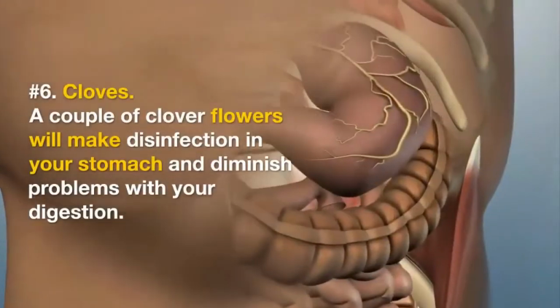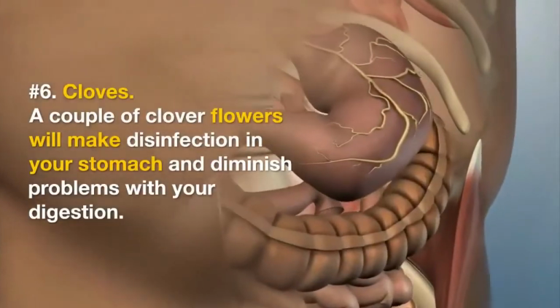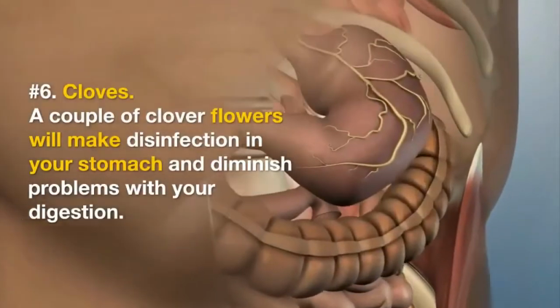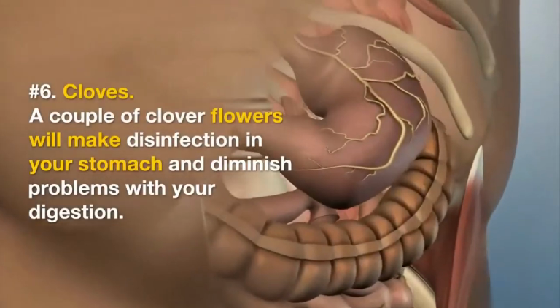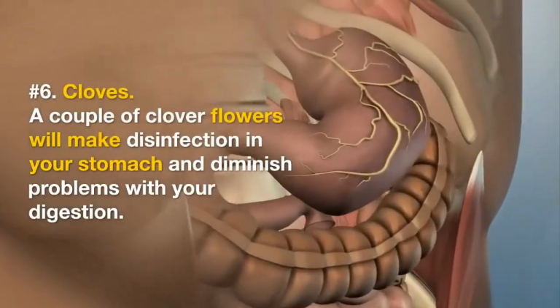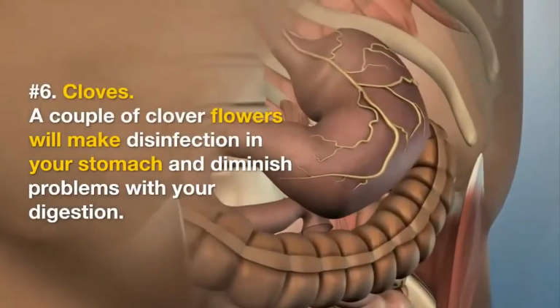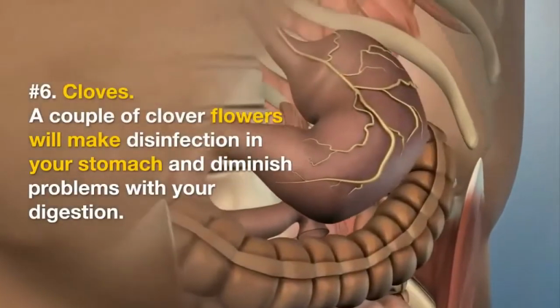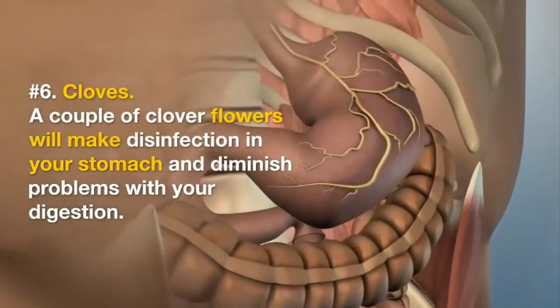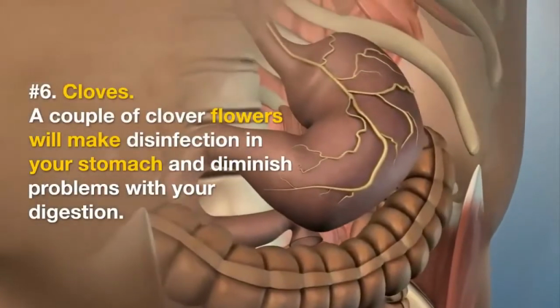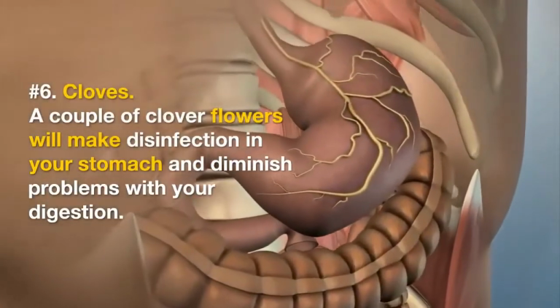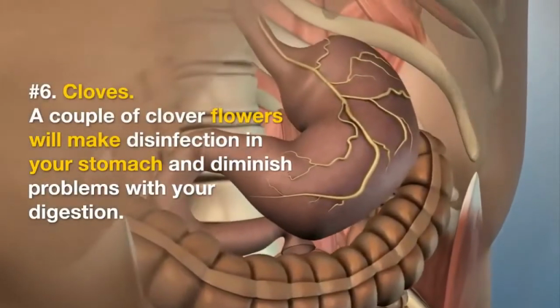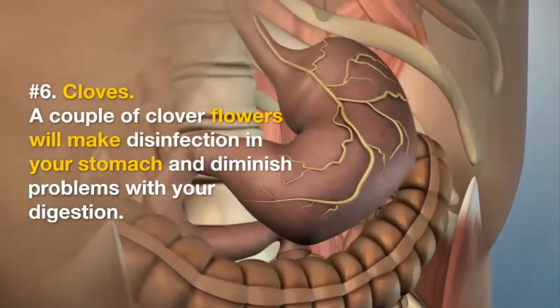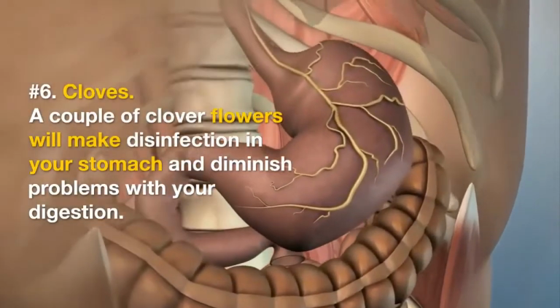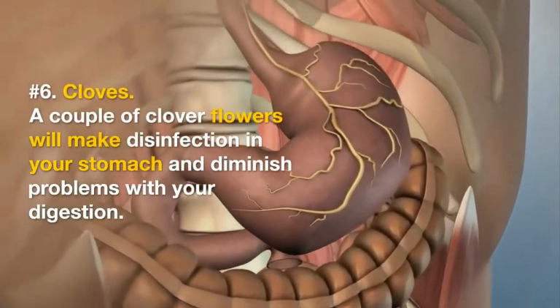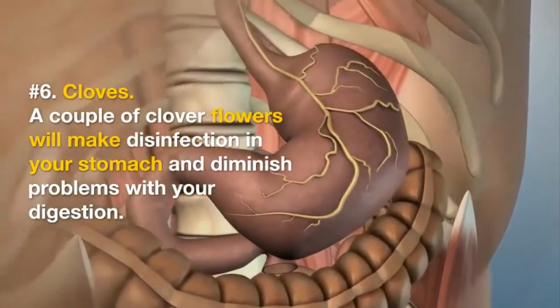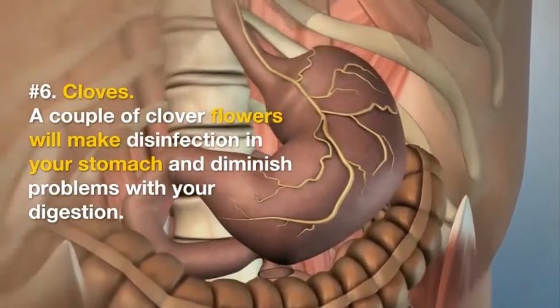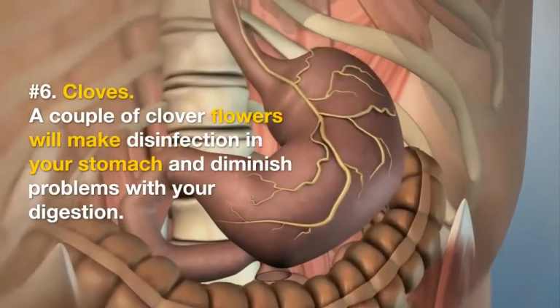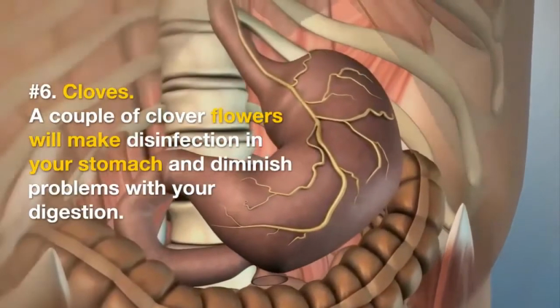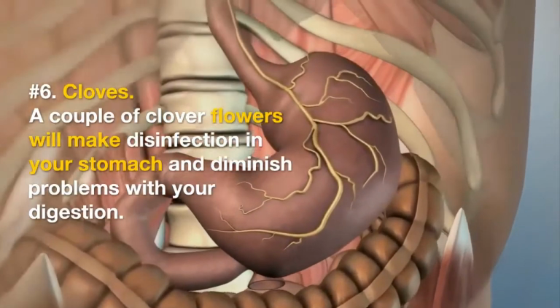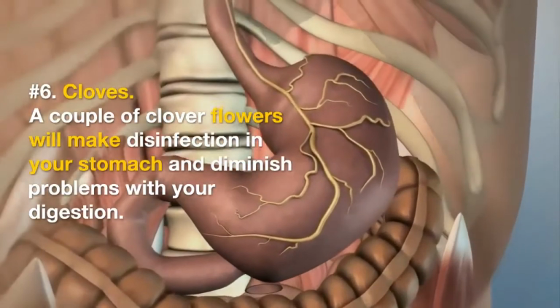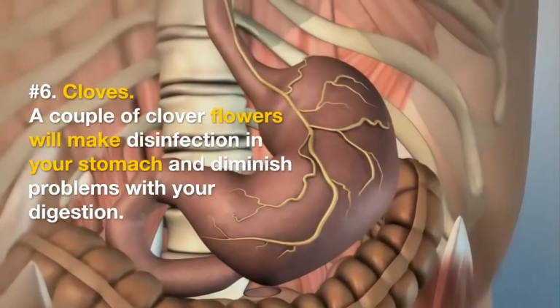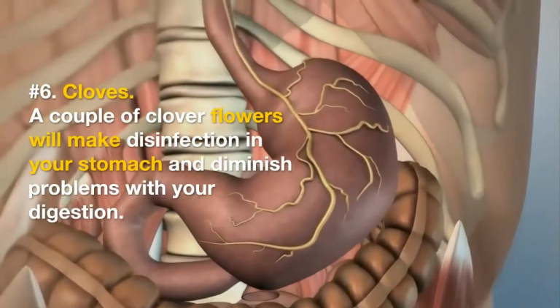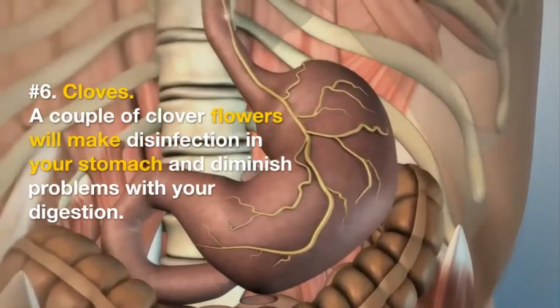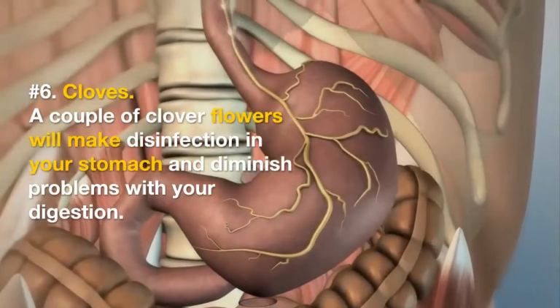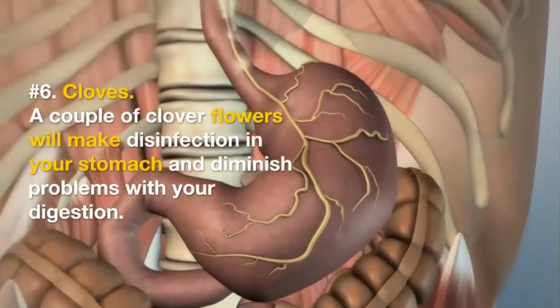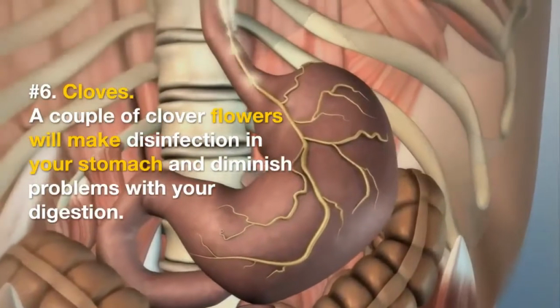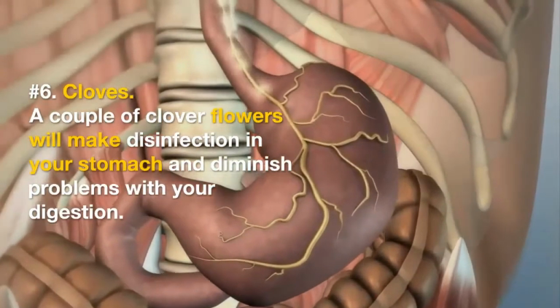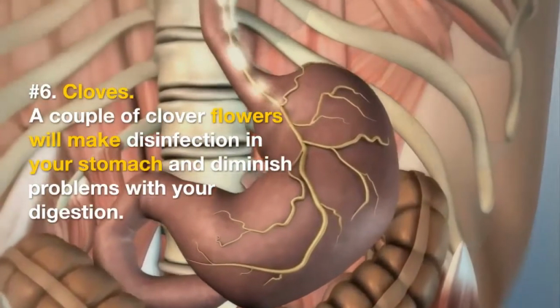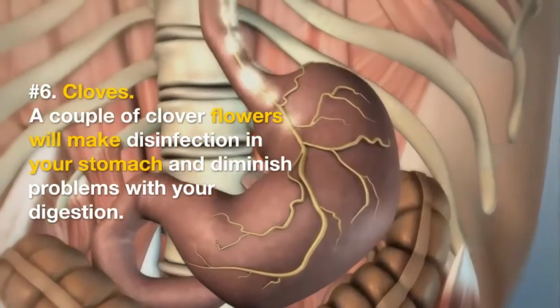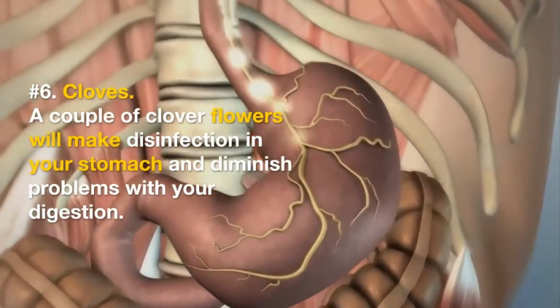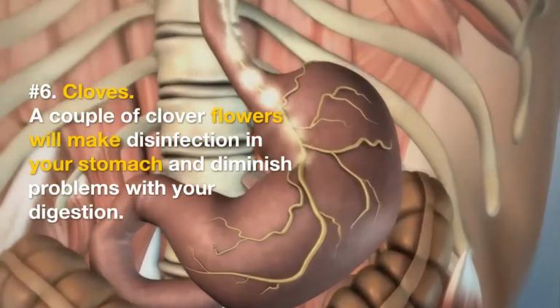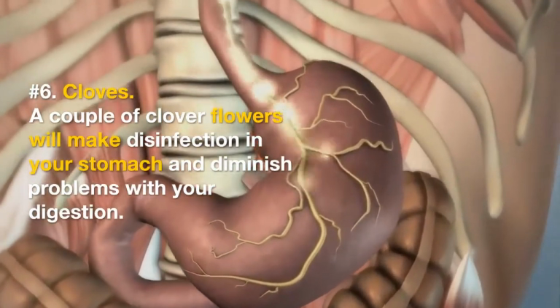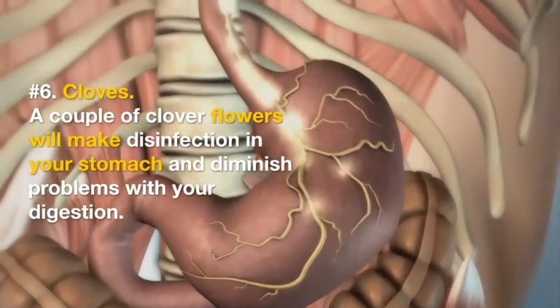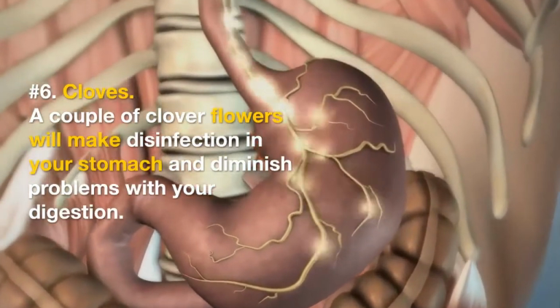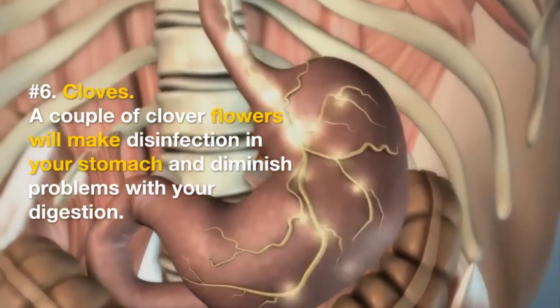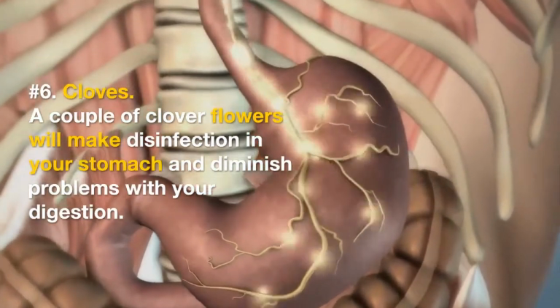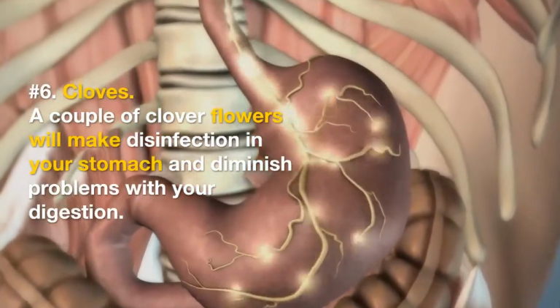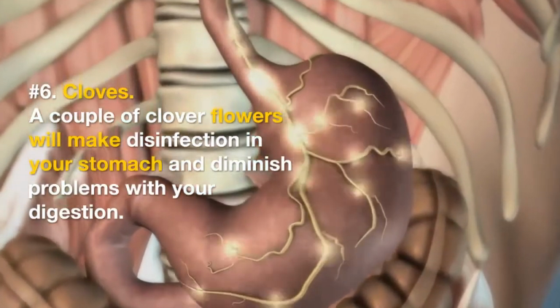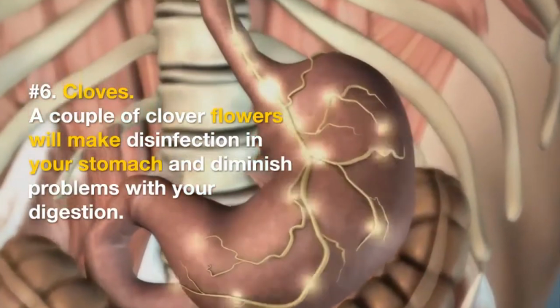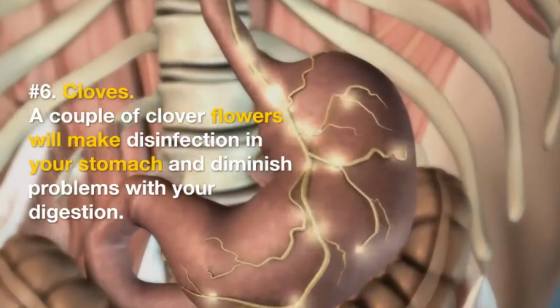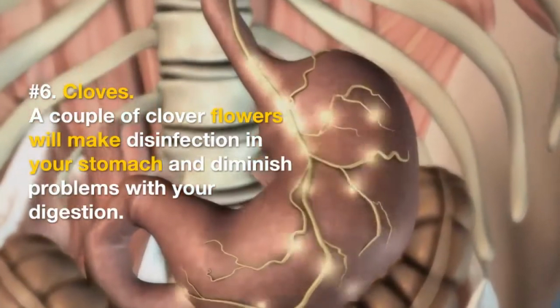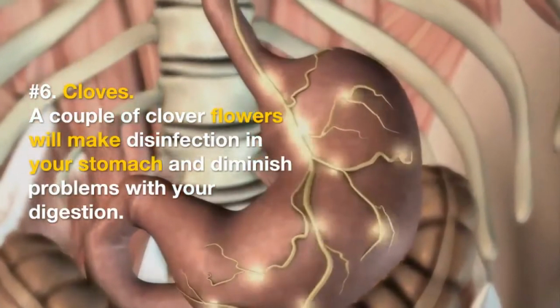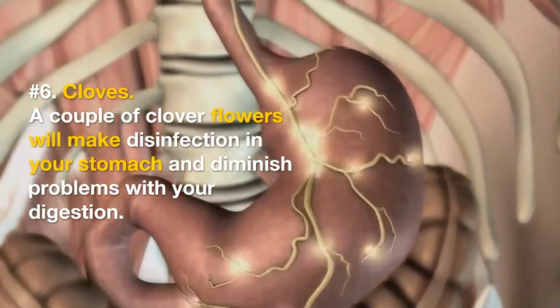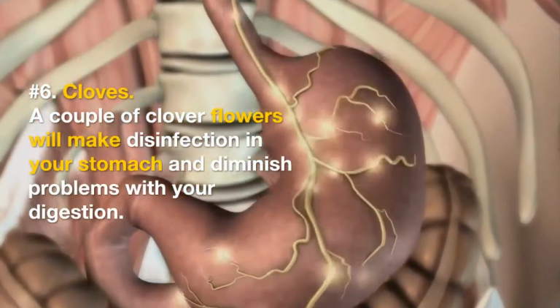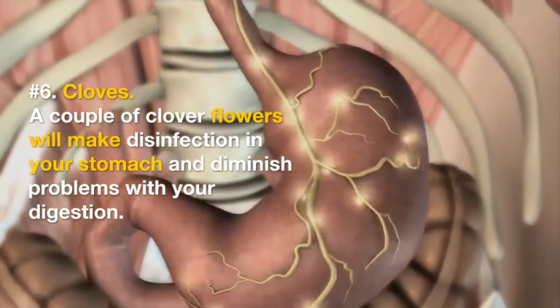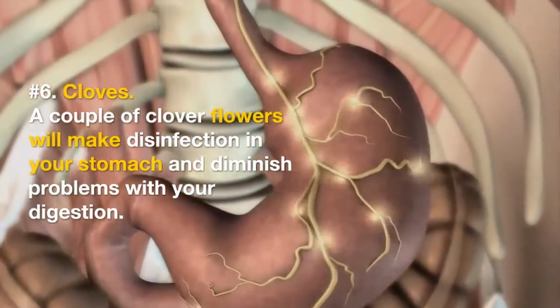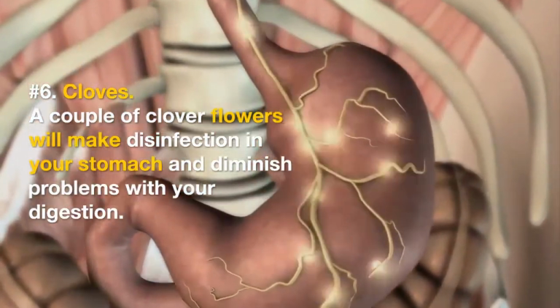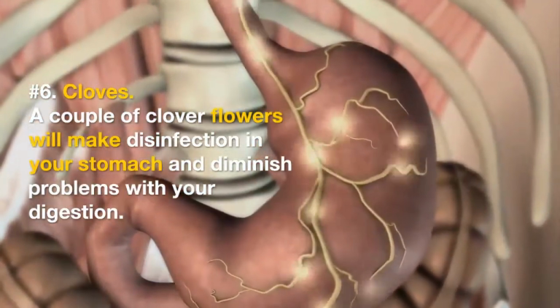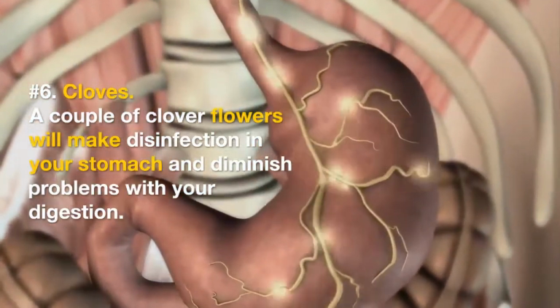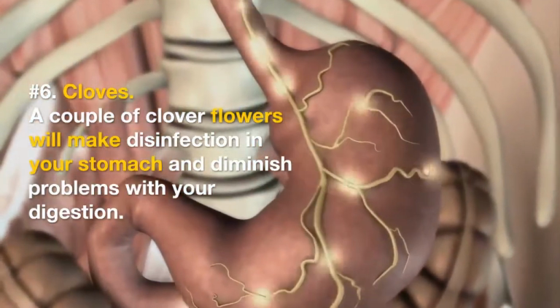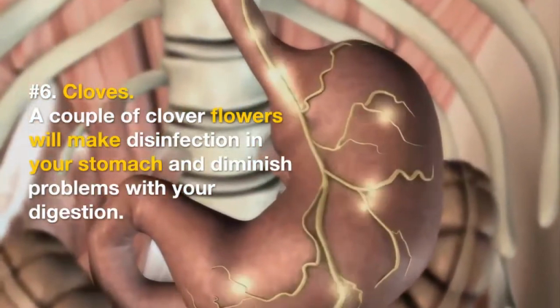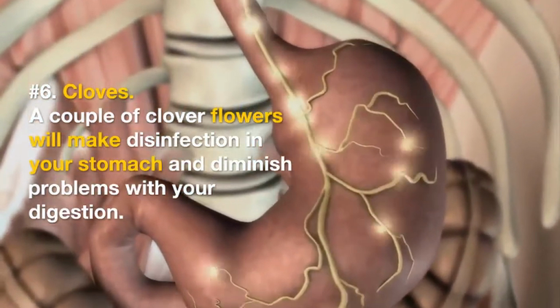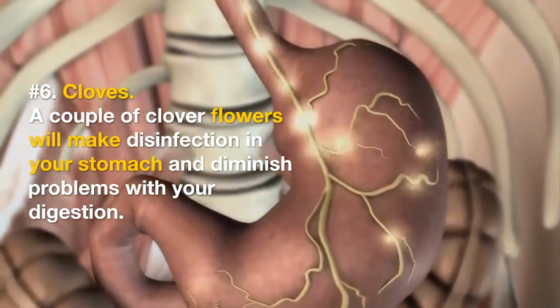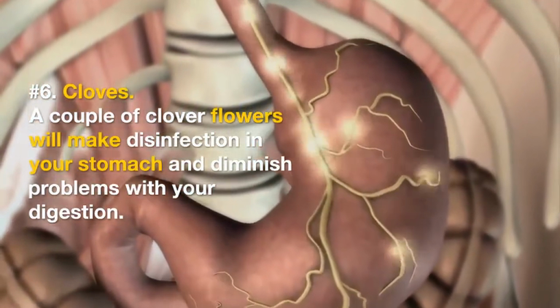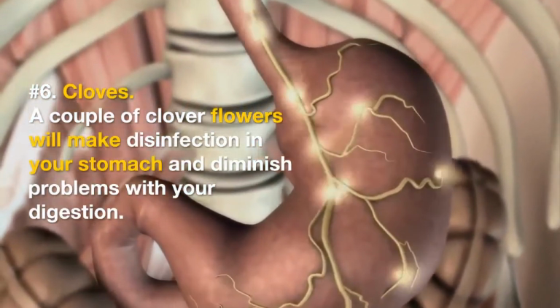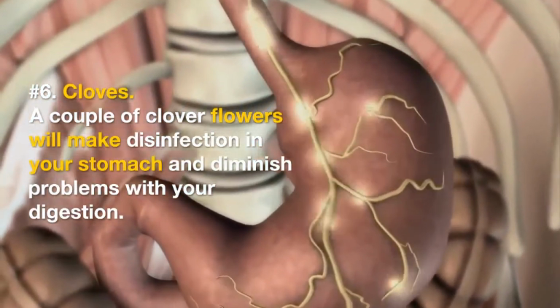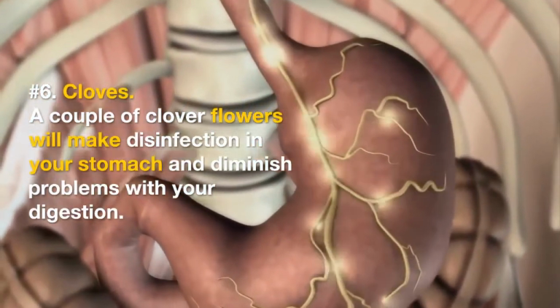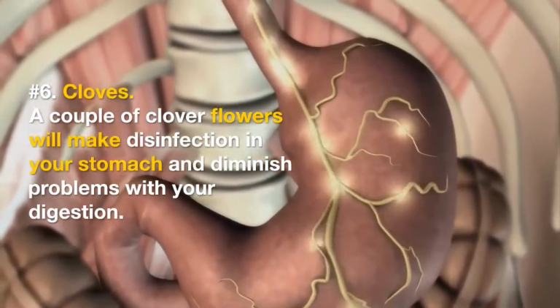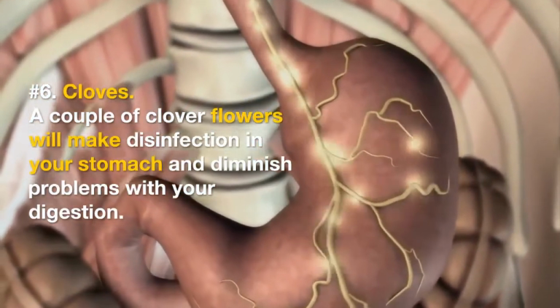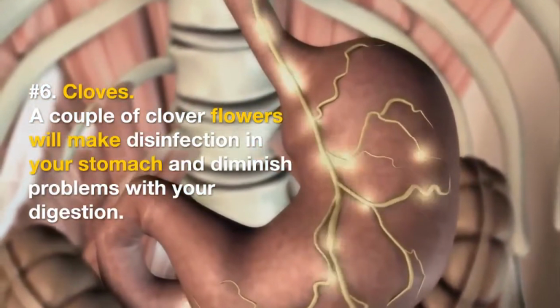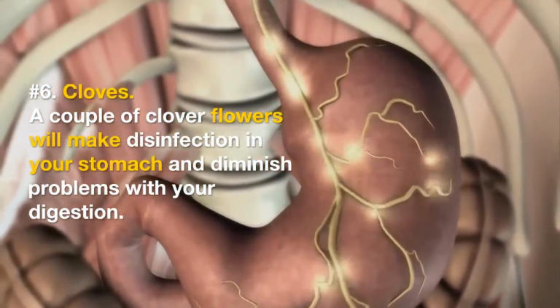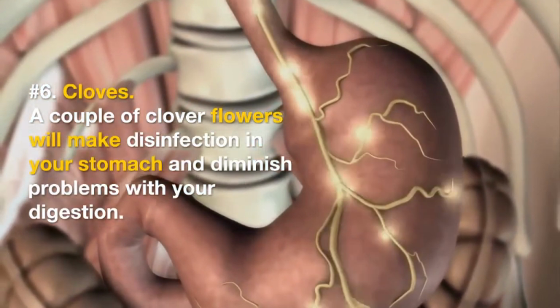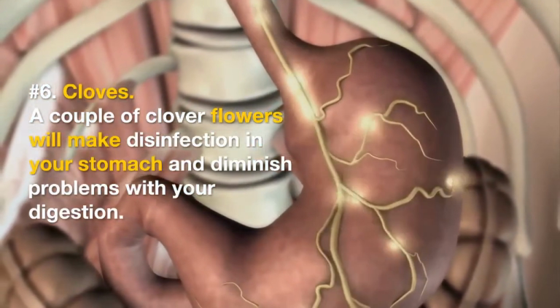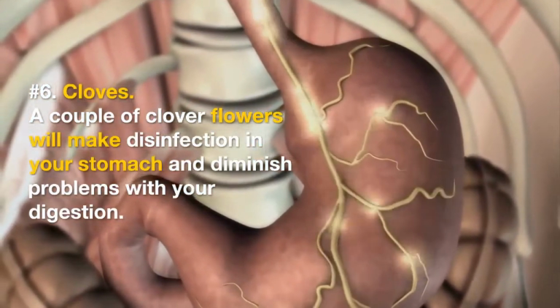Number 6: Cloves. A couple of clove flowers will make disinfection in your stomach and diminish problems with your digestion.